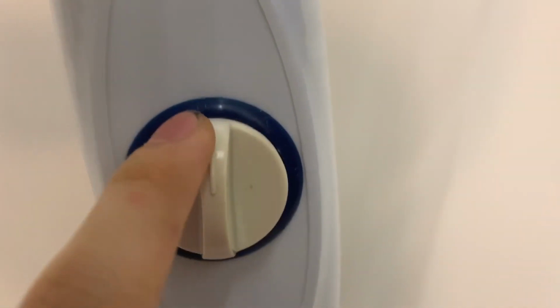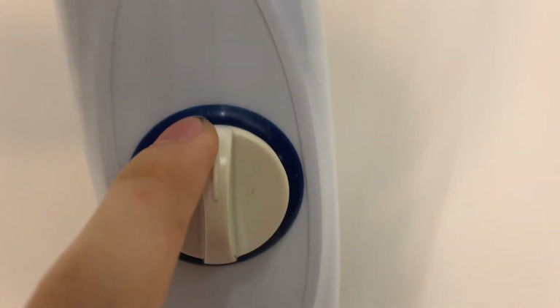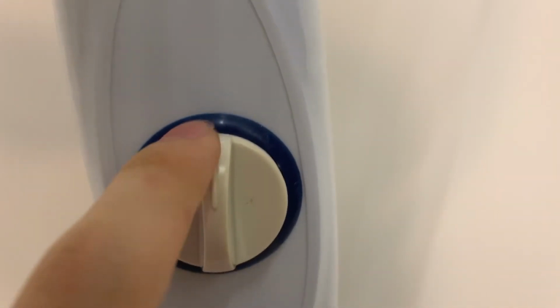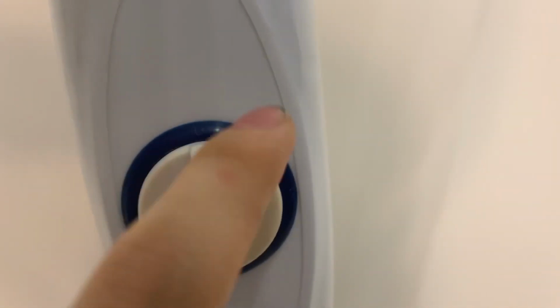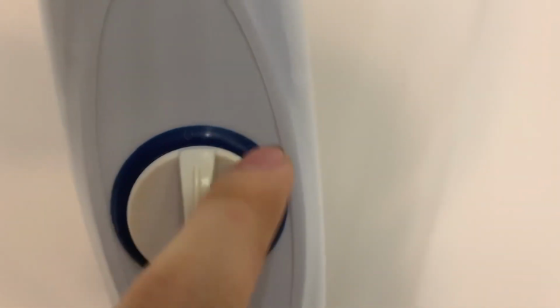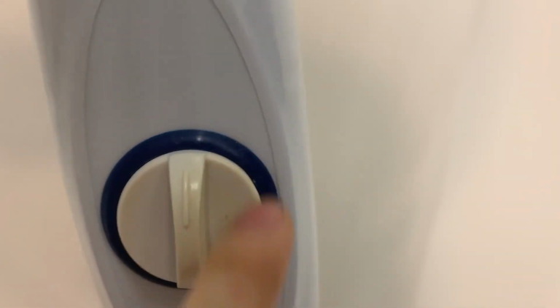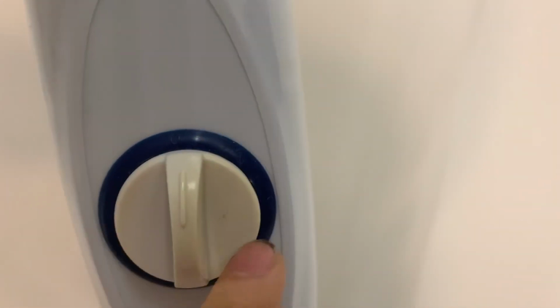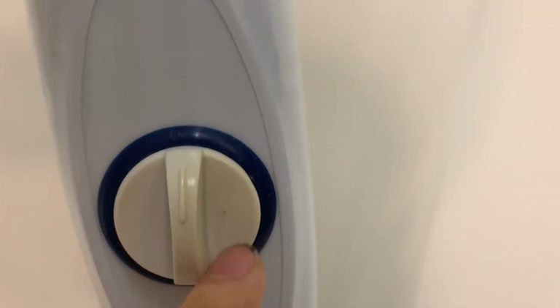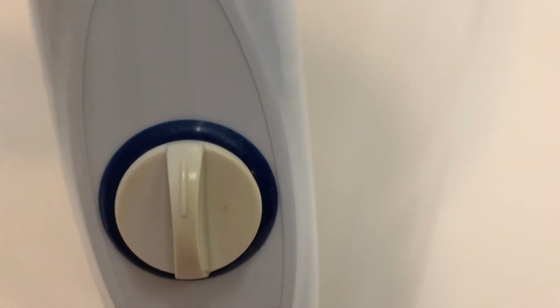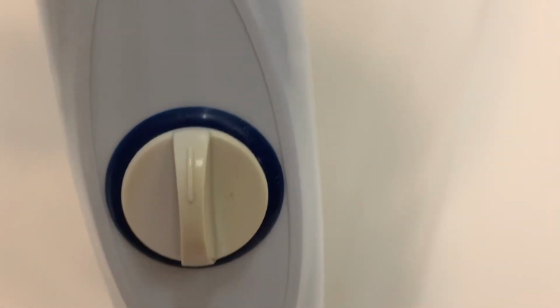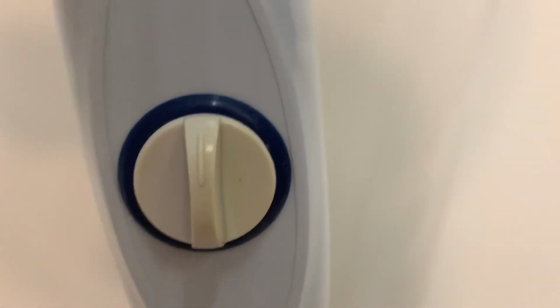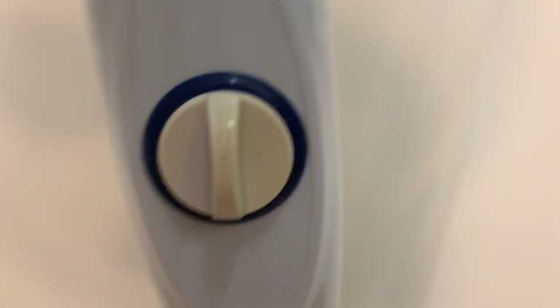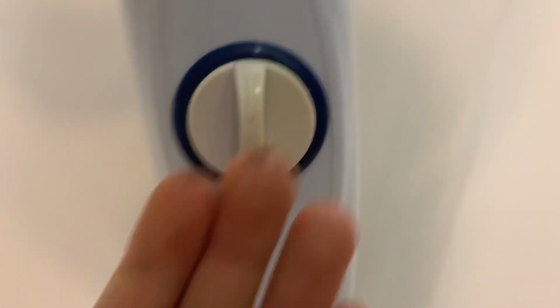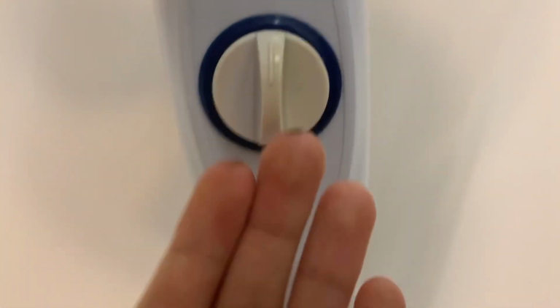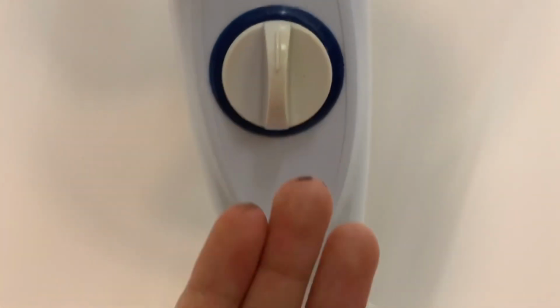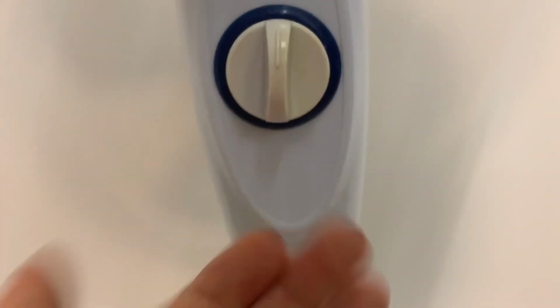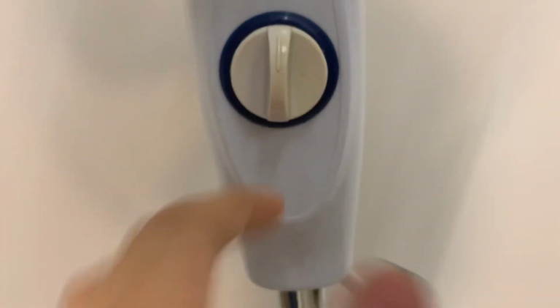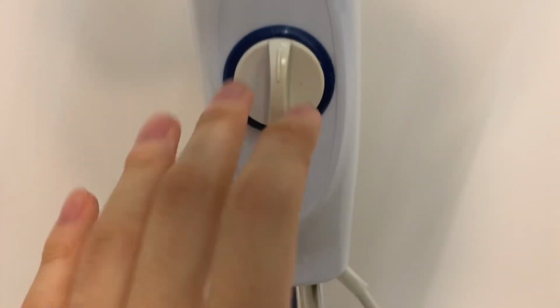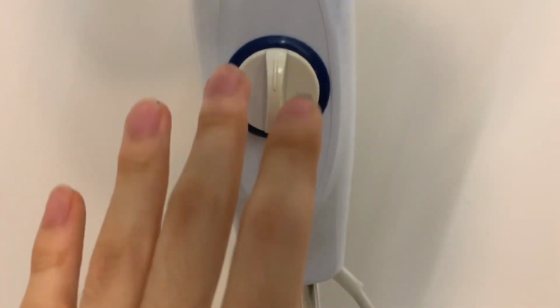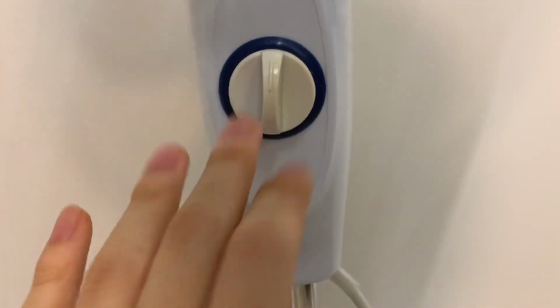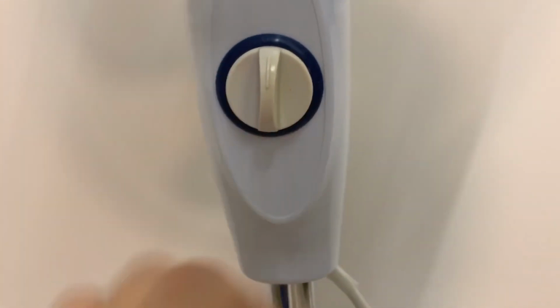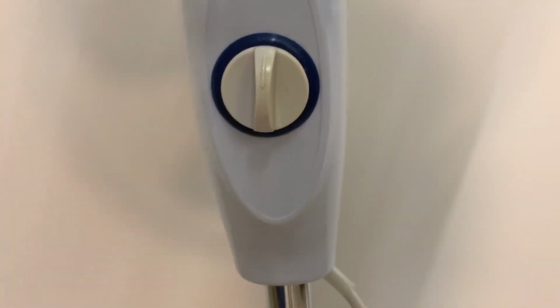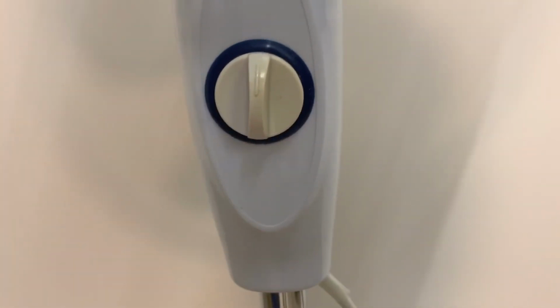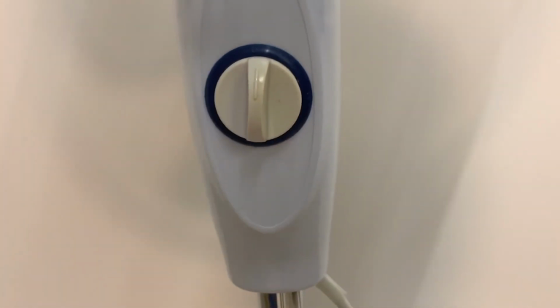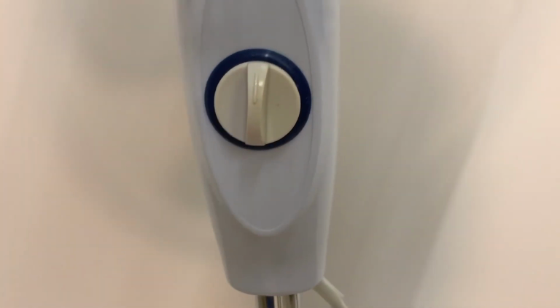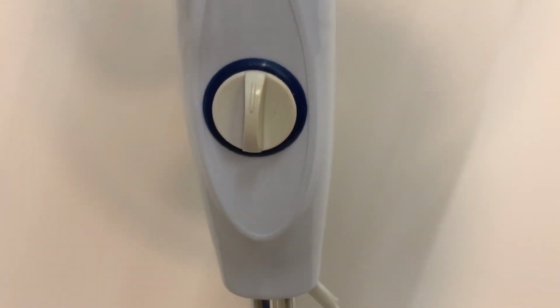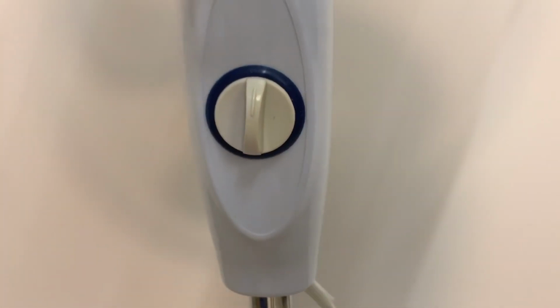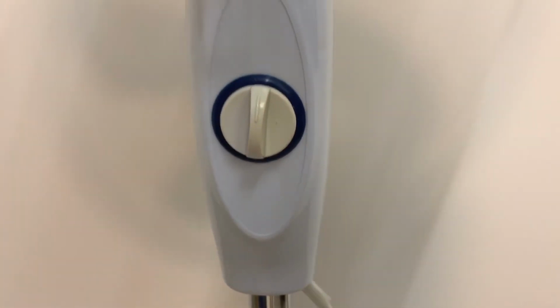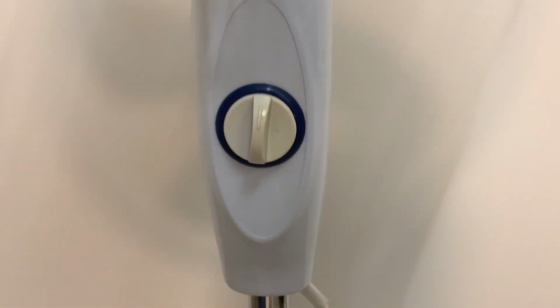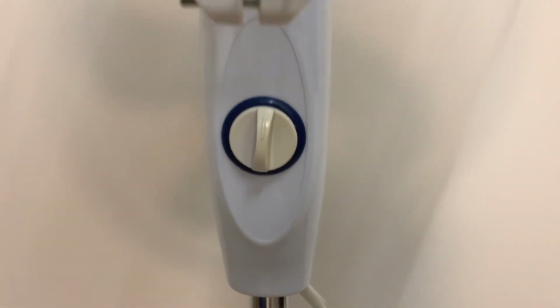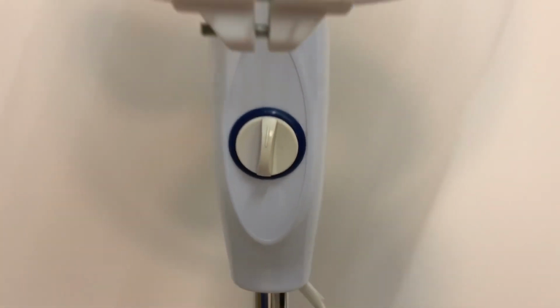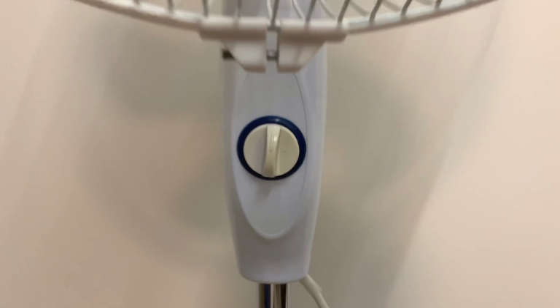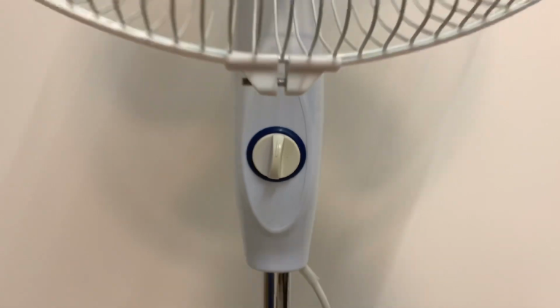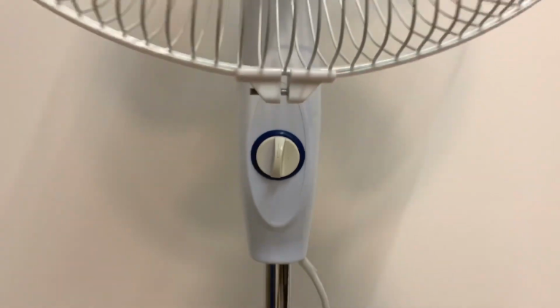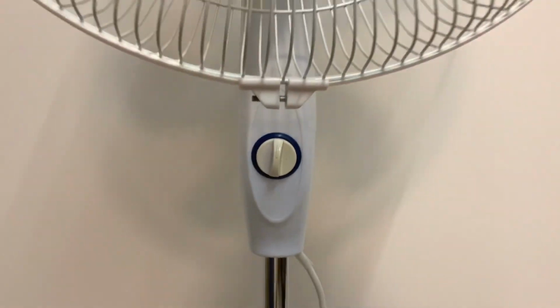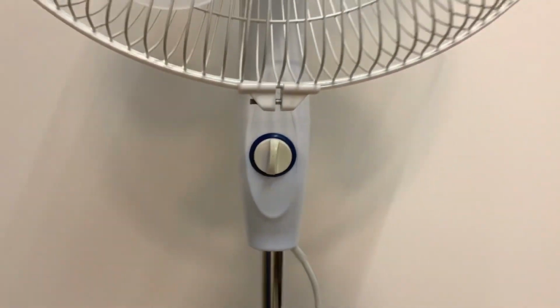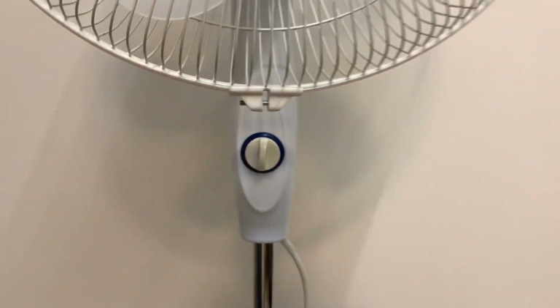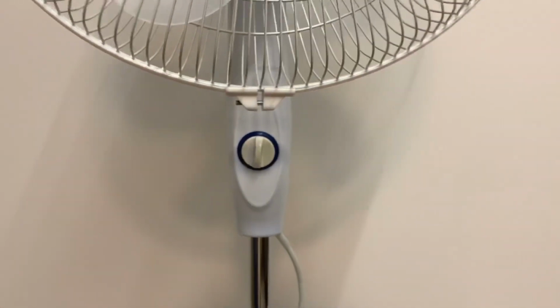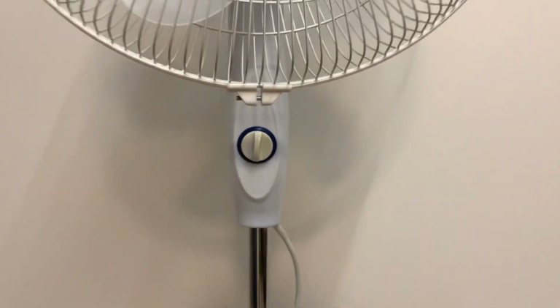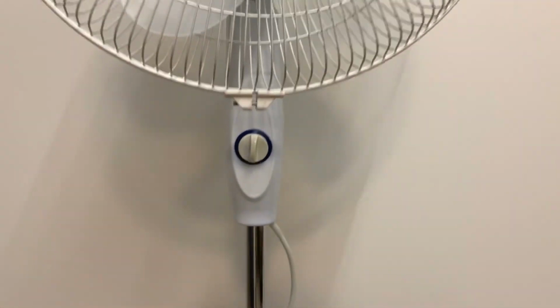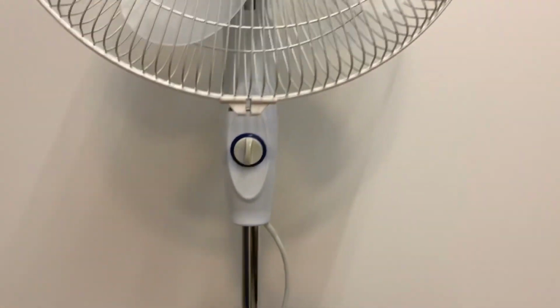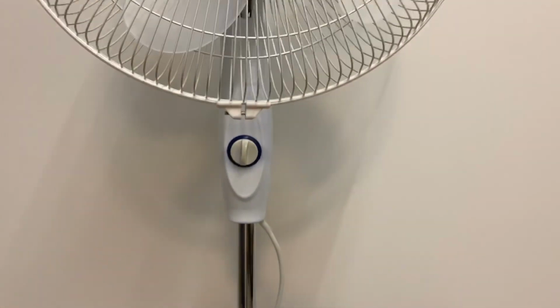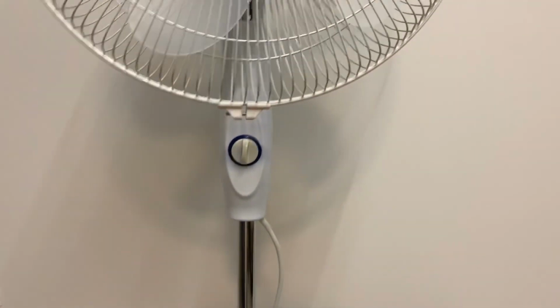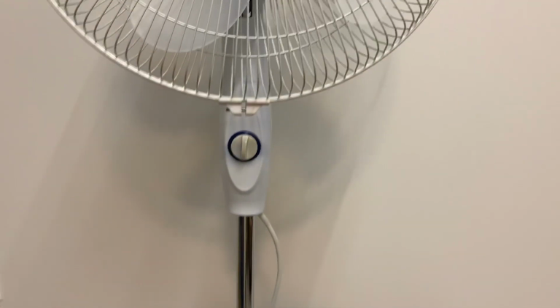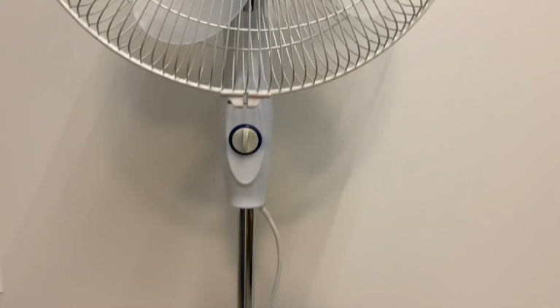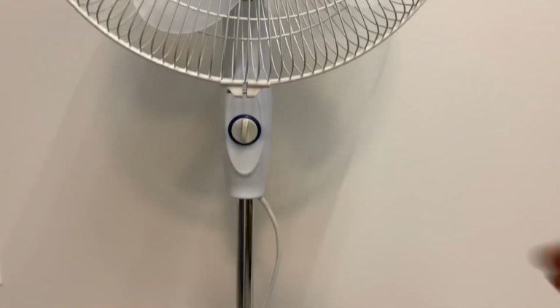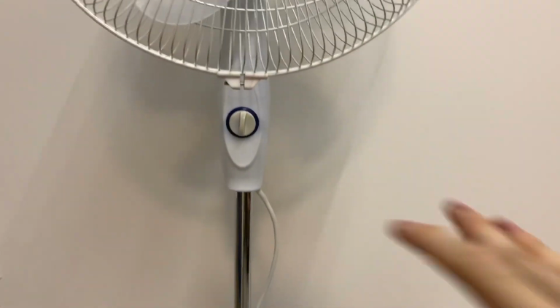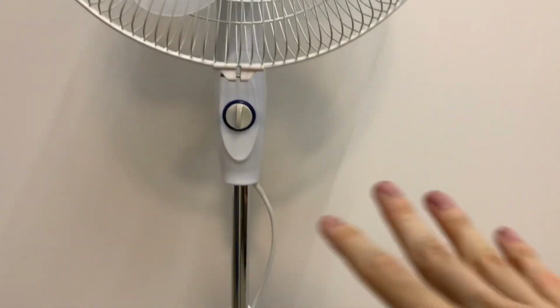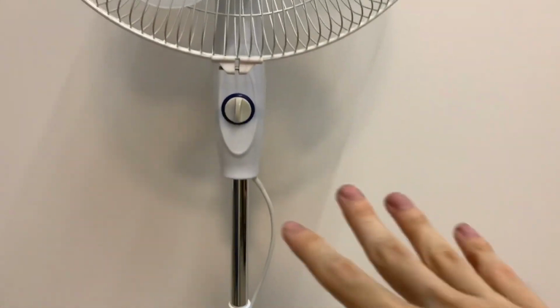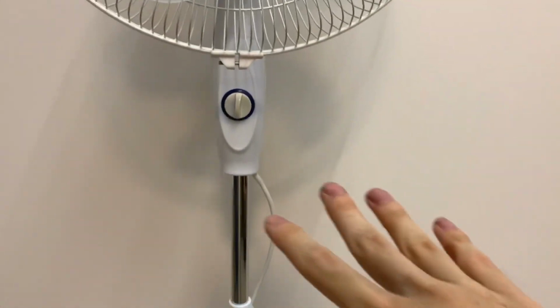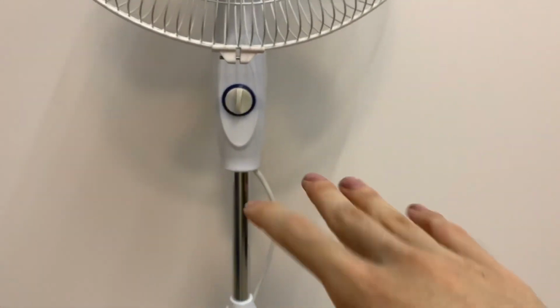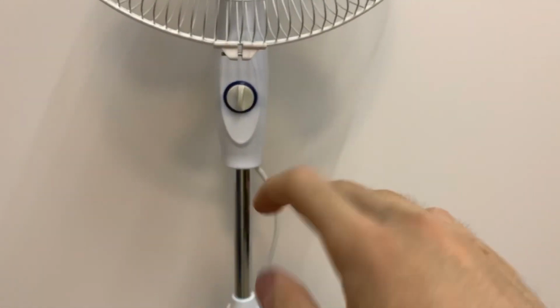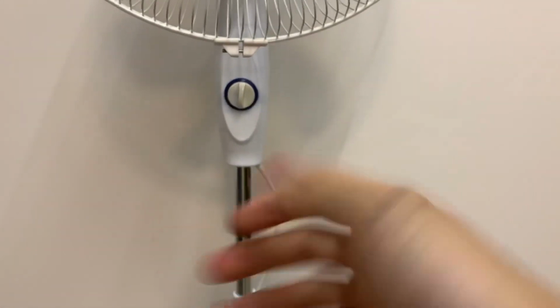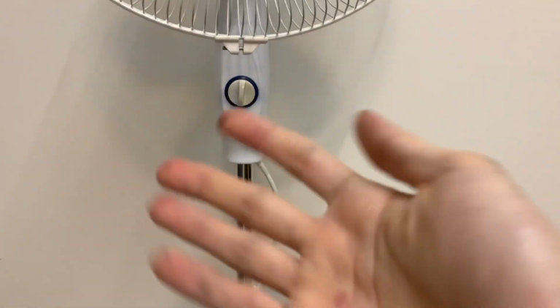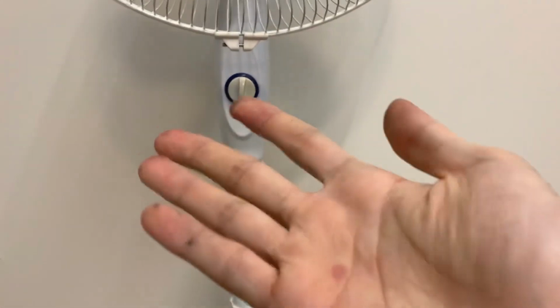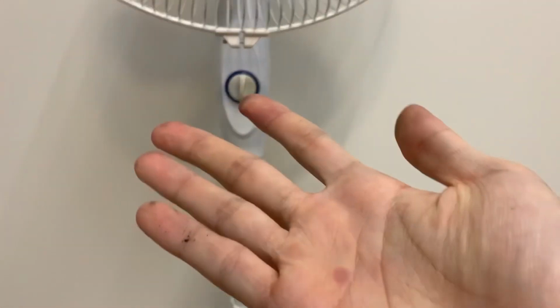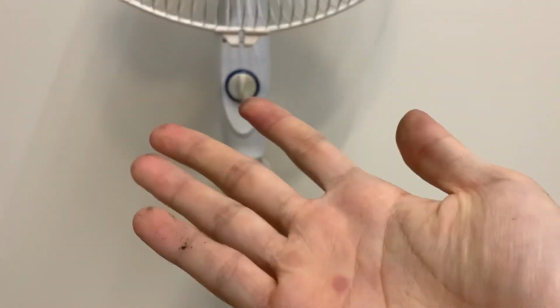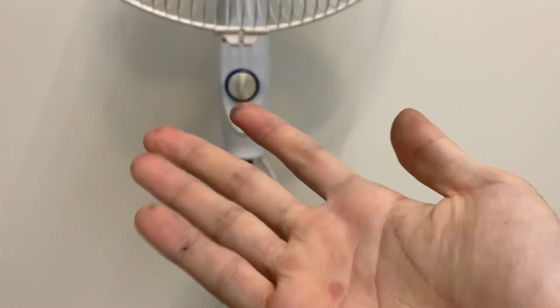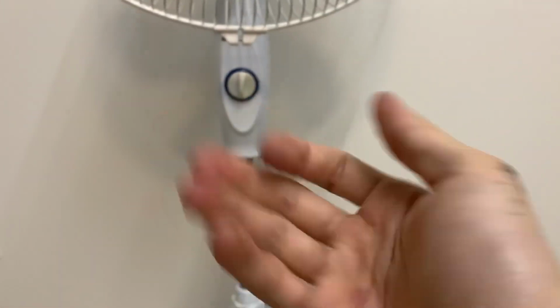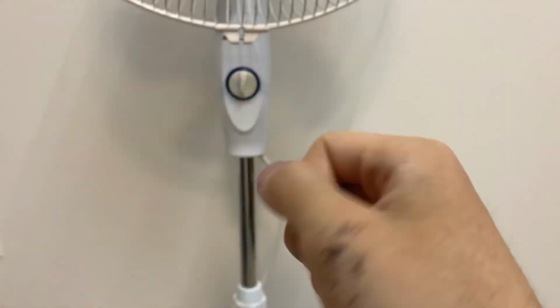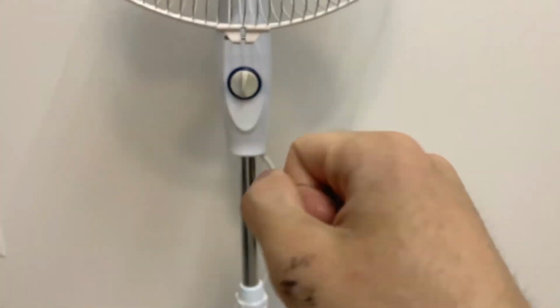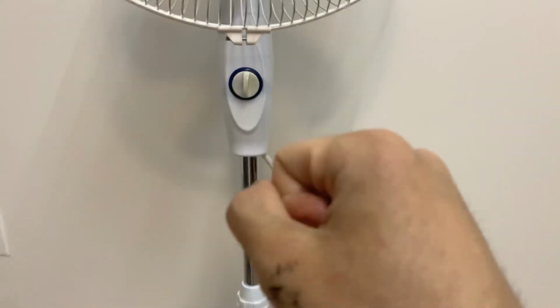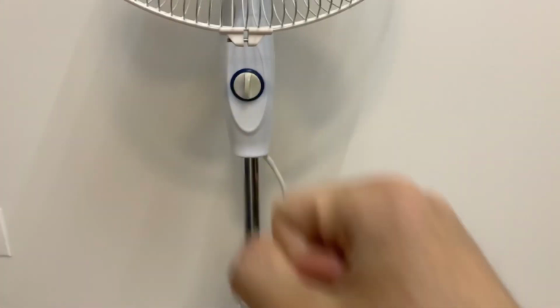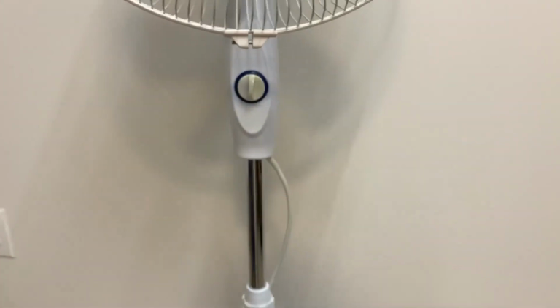Zero, one, two, three. Sorry about my hand — it's kind of messy. Did some spray painting today and got a whole bunch on my hand.